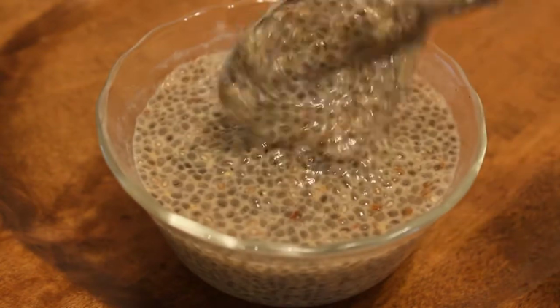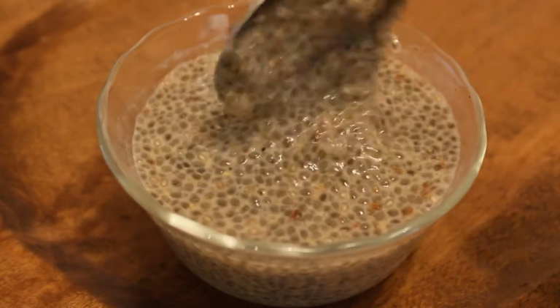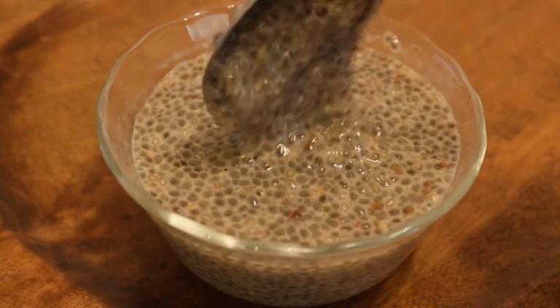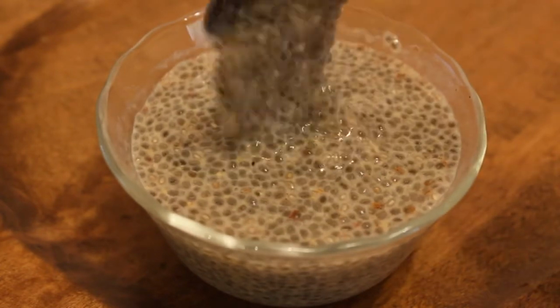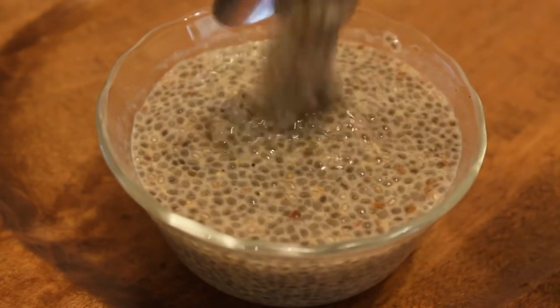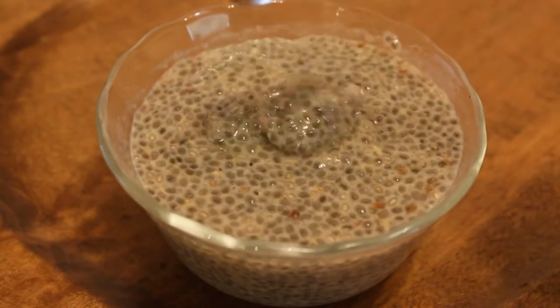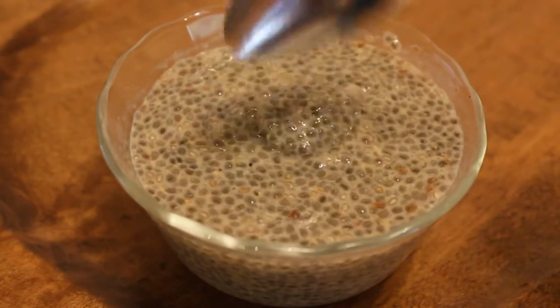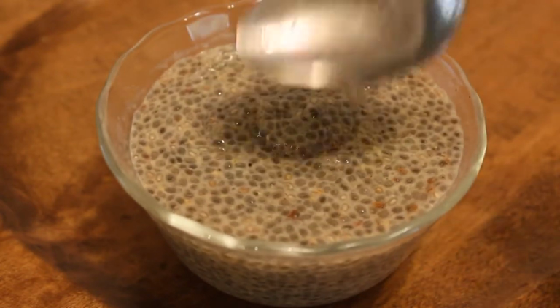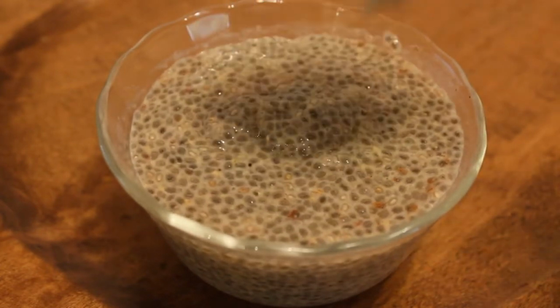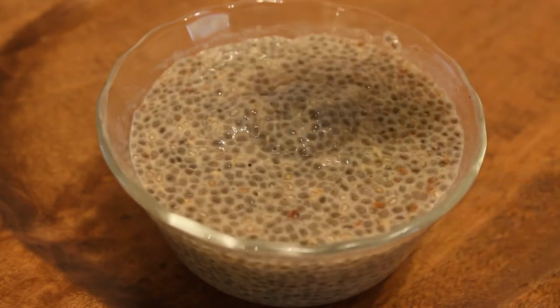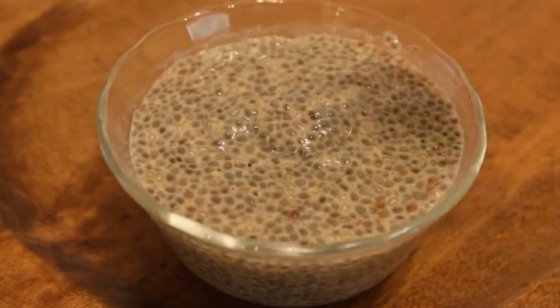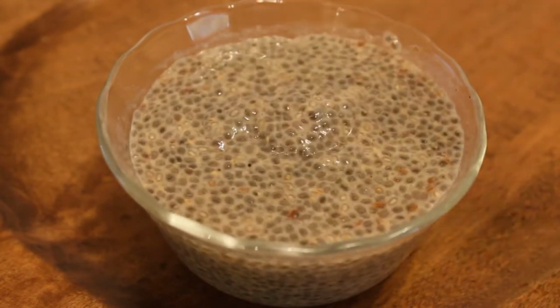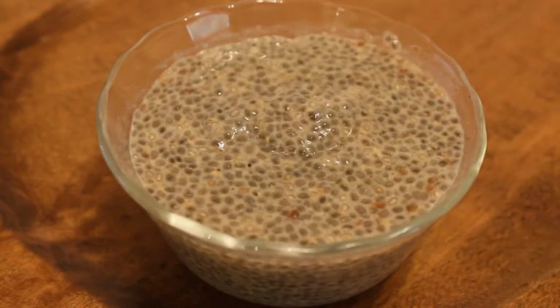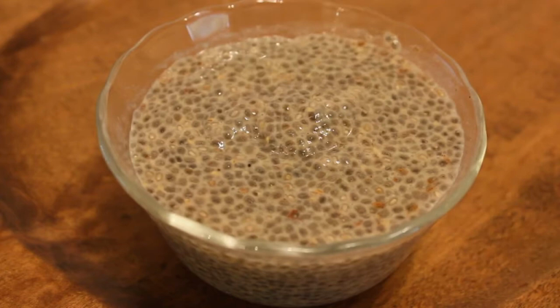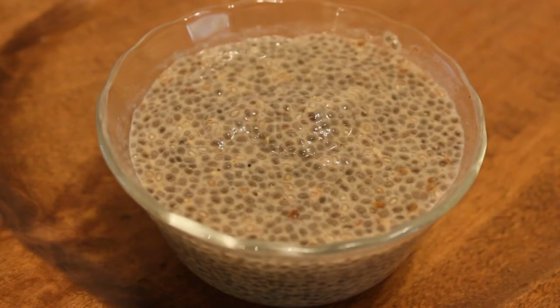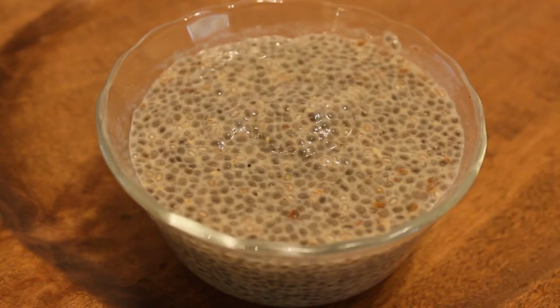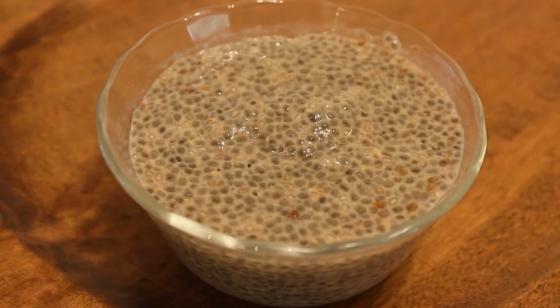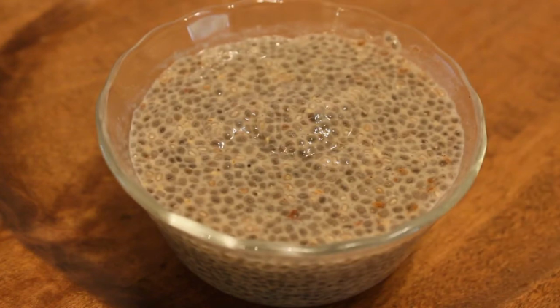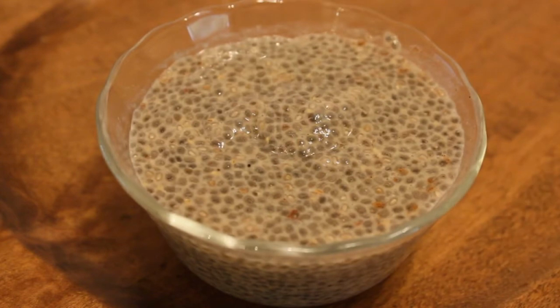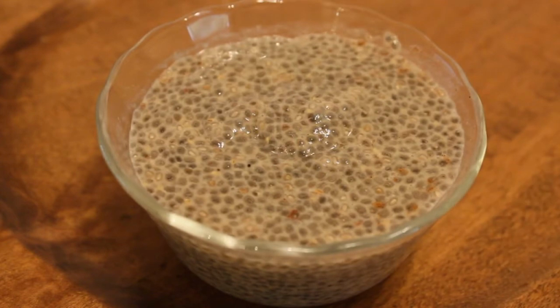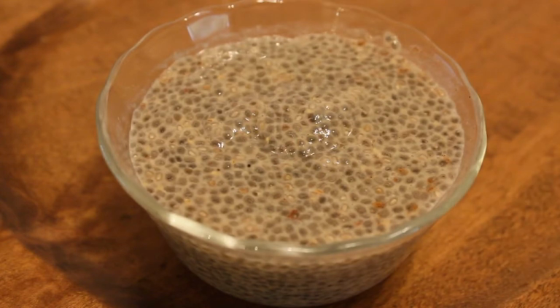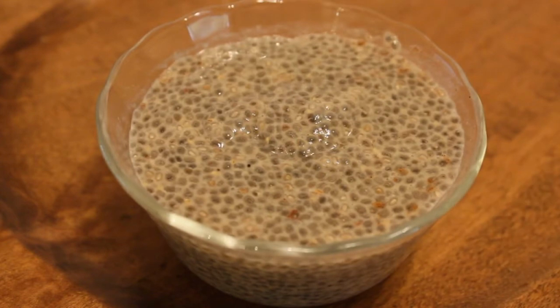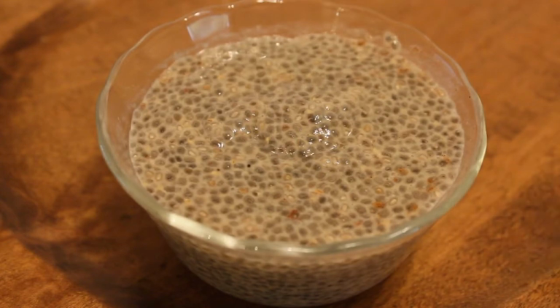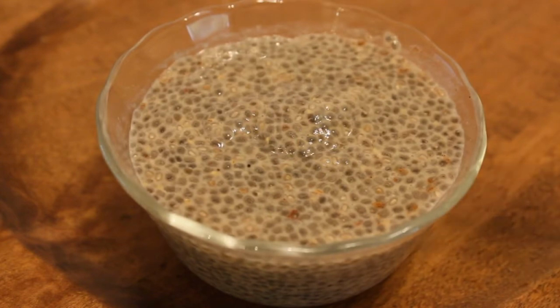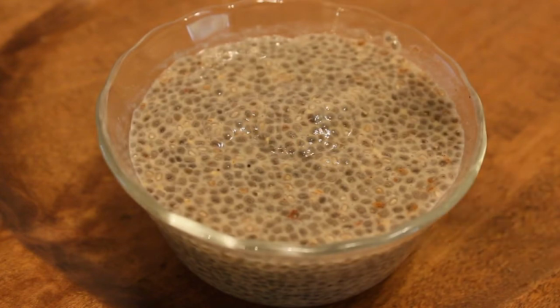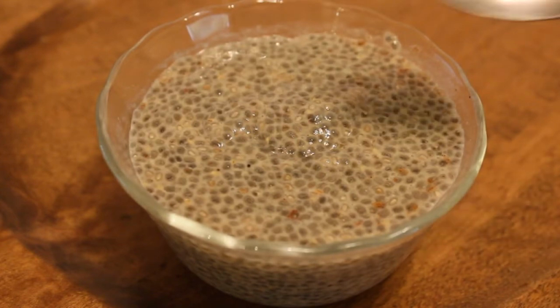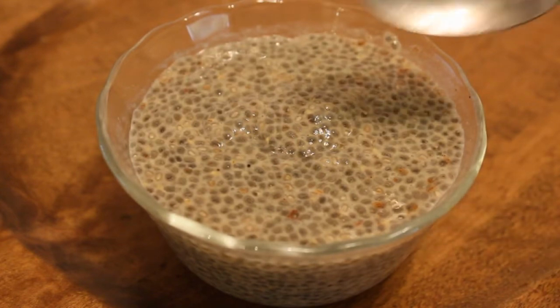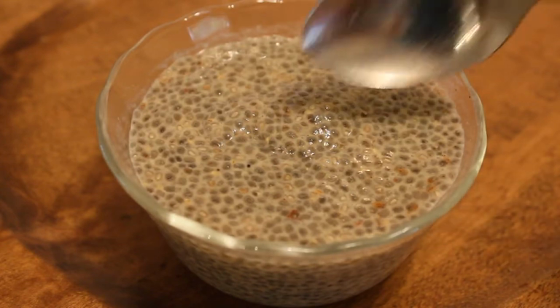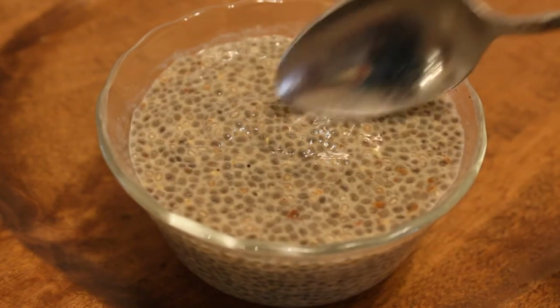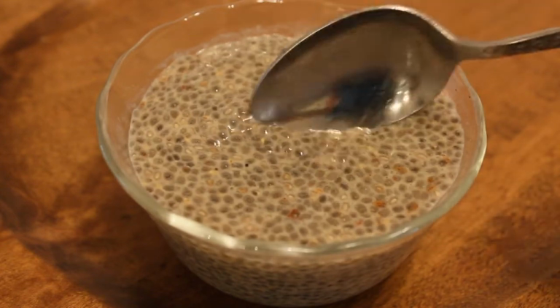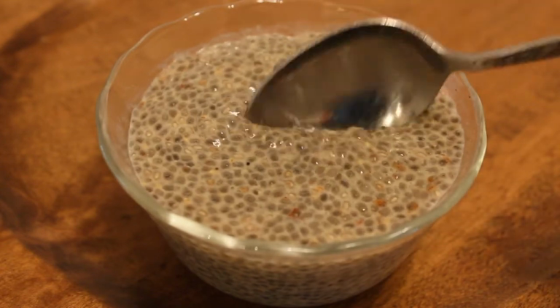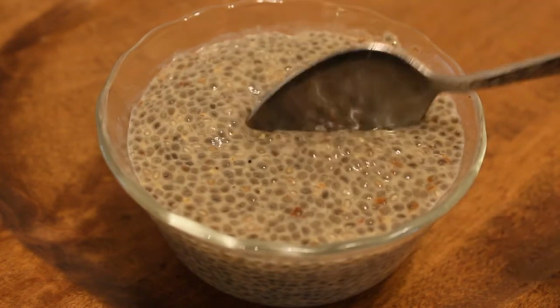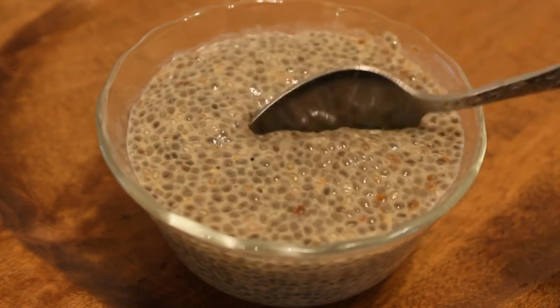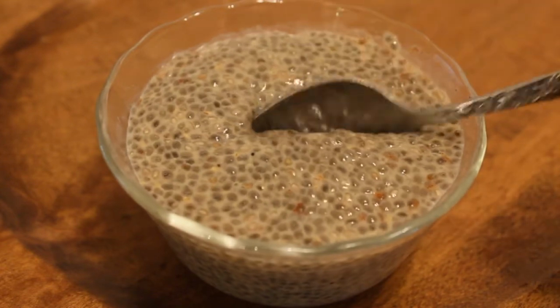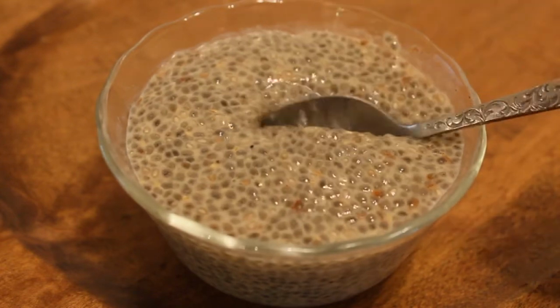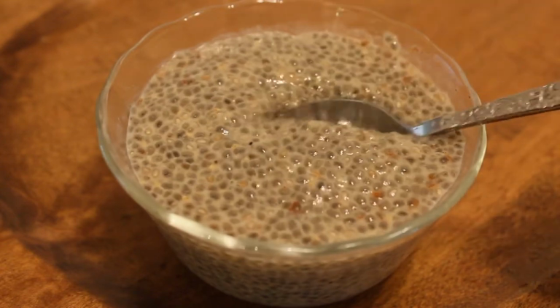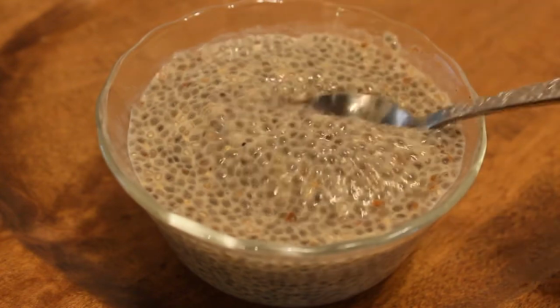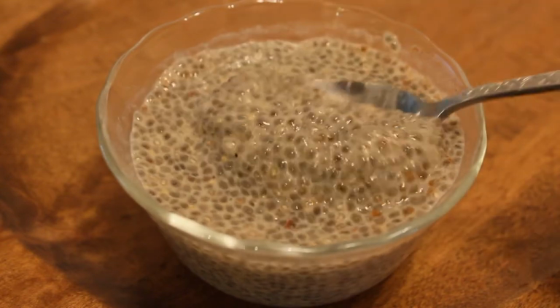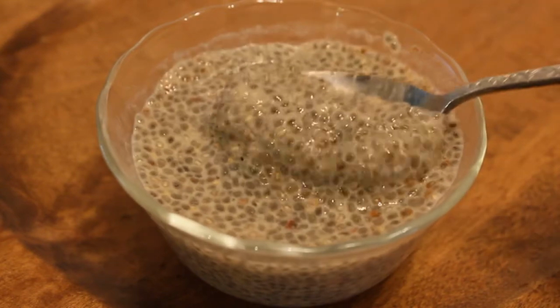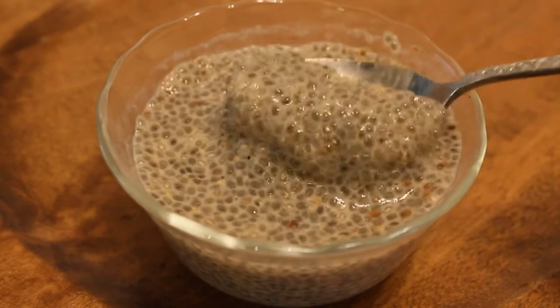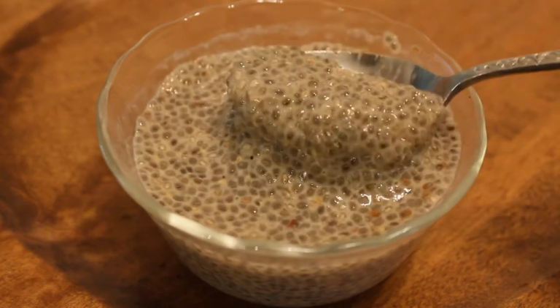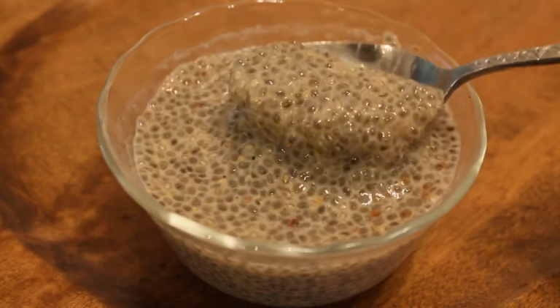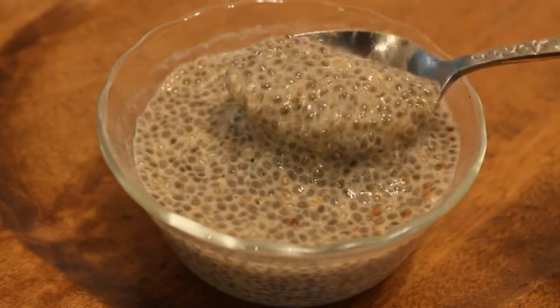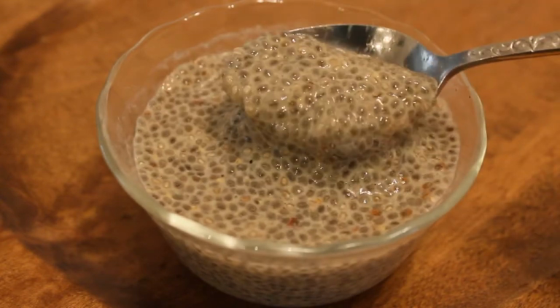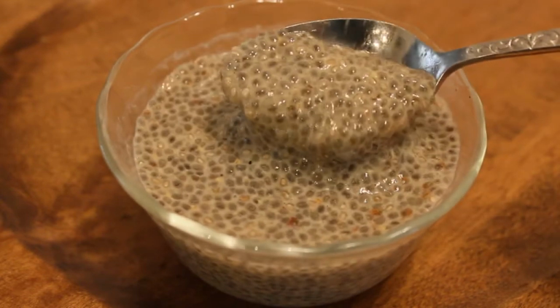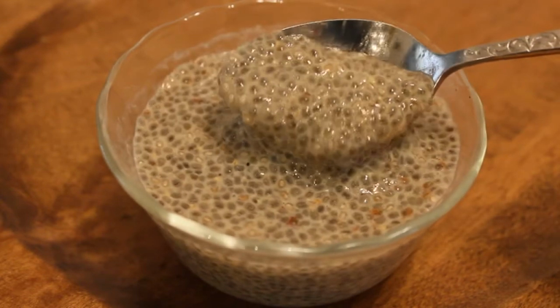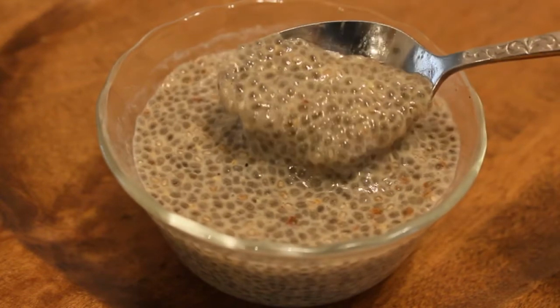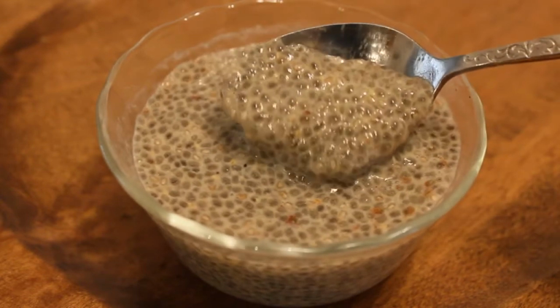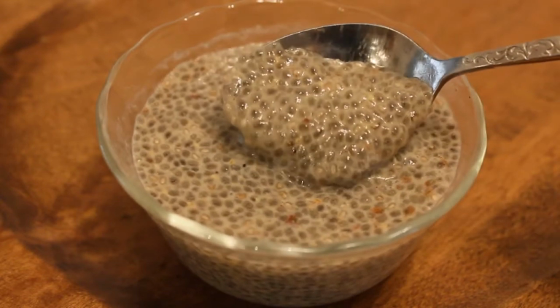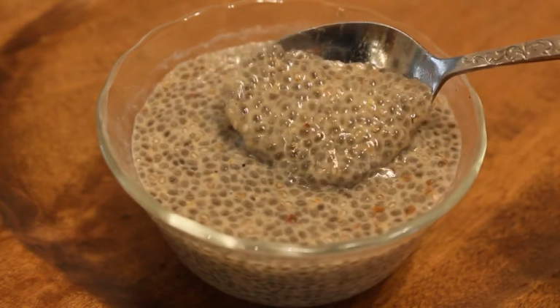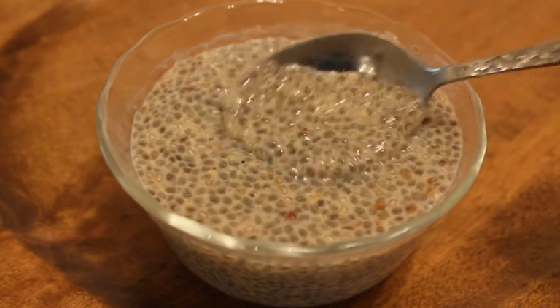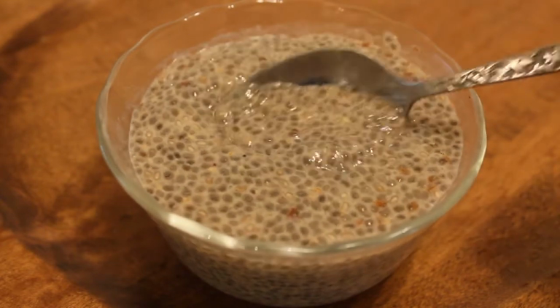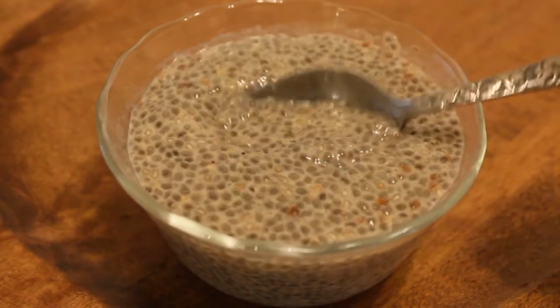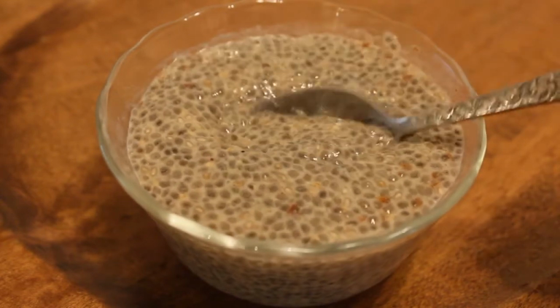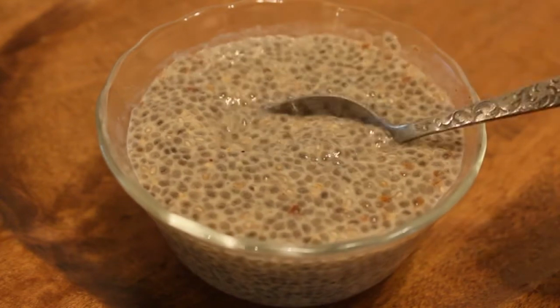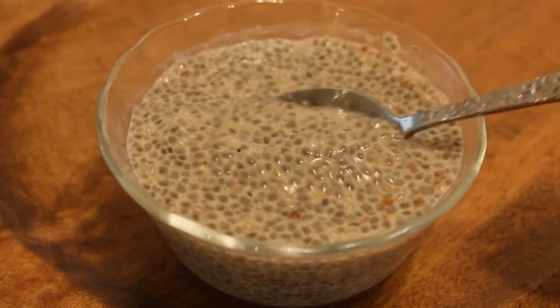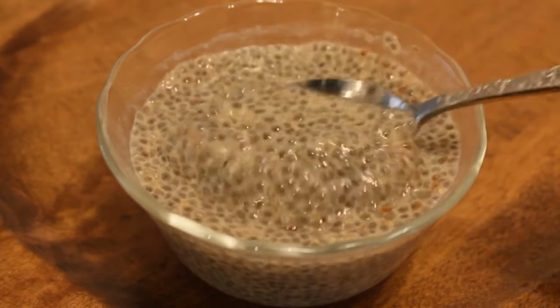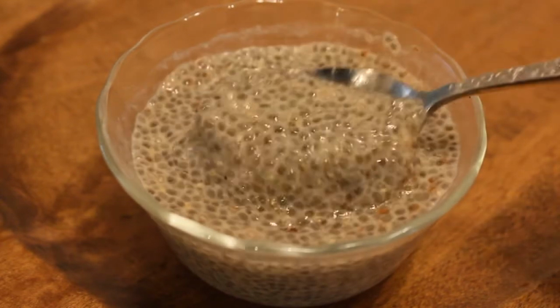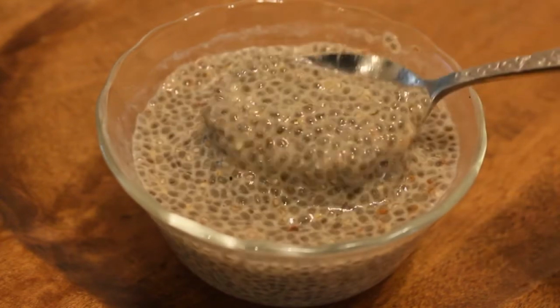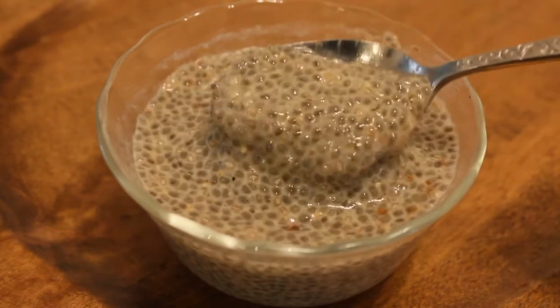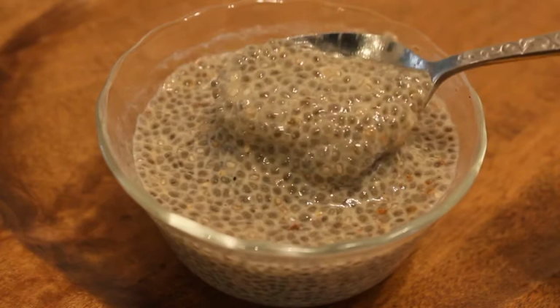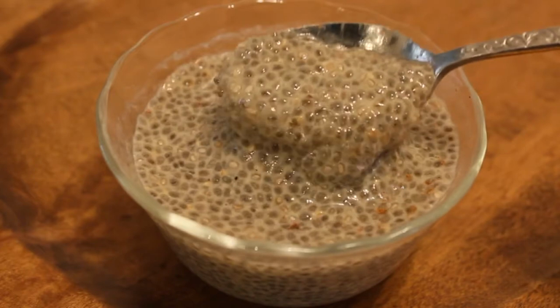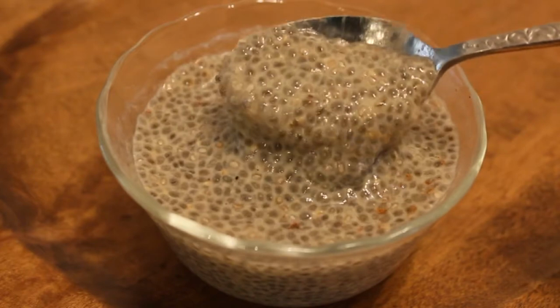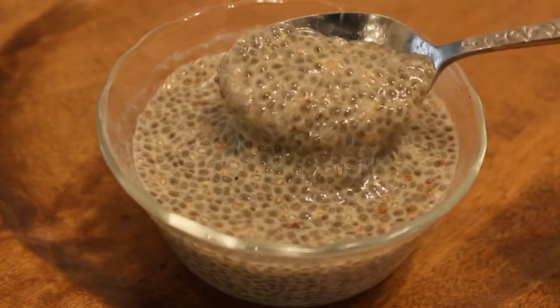You can add a sprinkling of cinnamon or some cocoa powder, some coconut, some chopped or pureed fruits. There's a million variations.